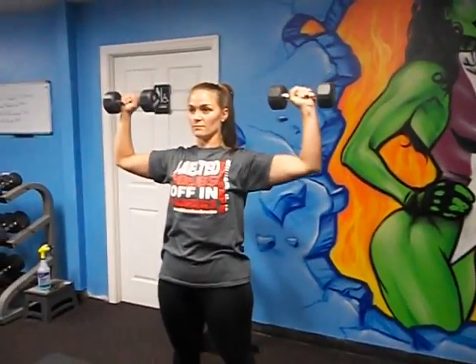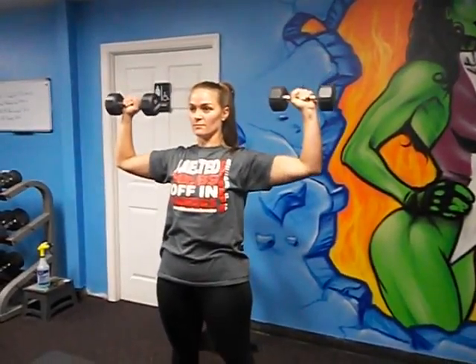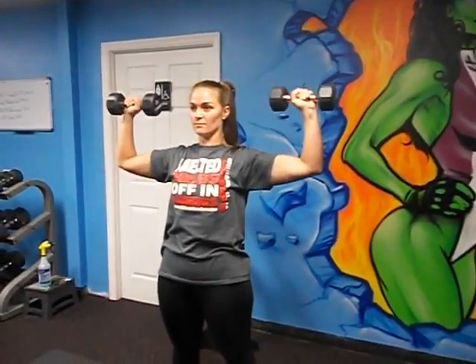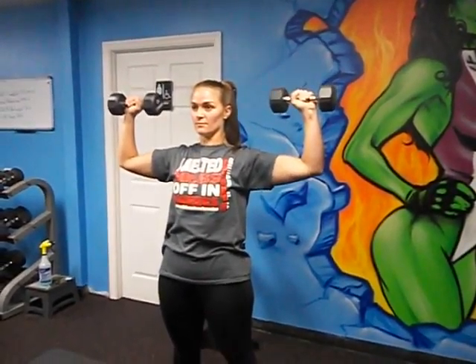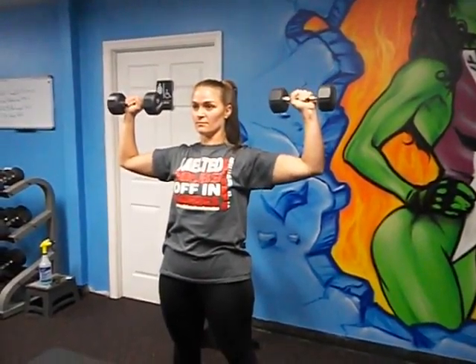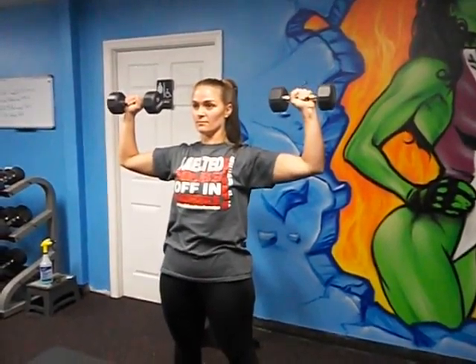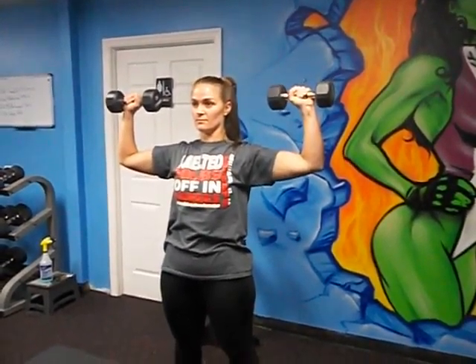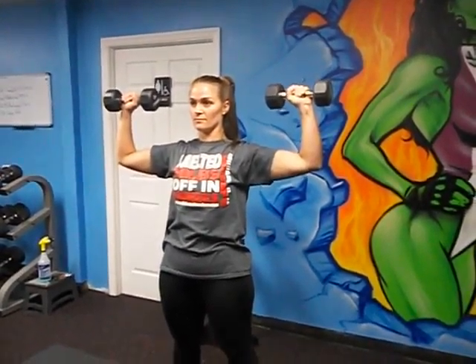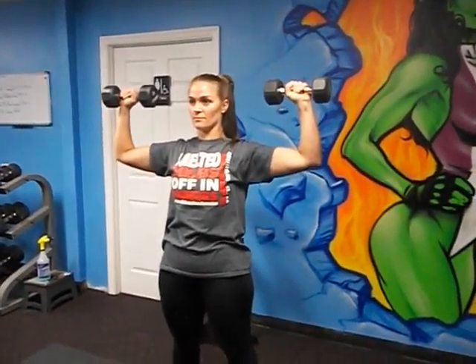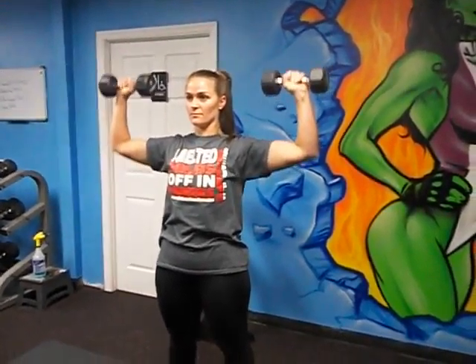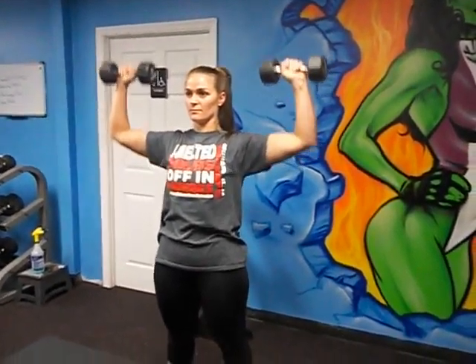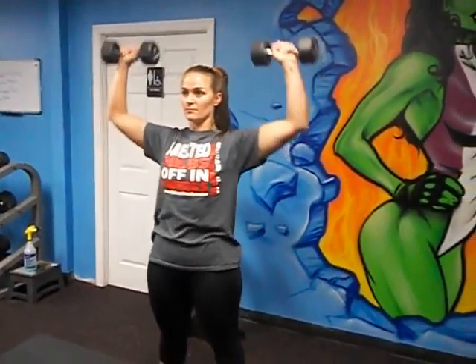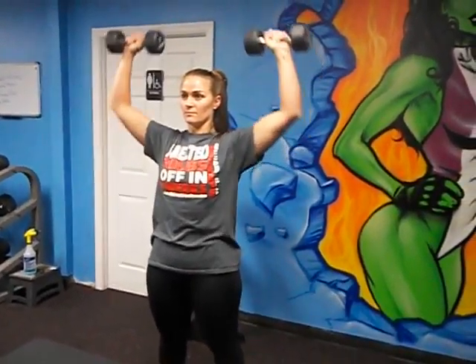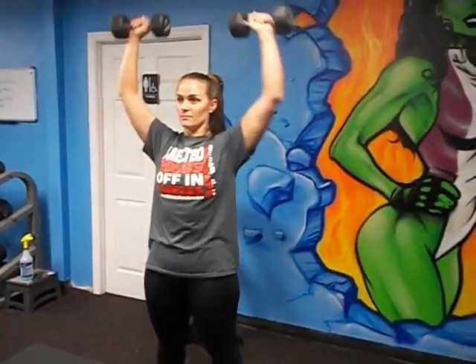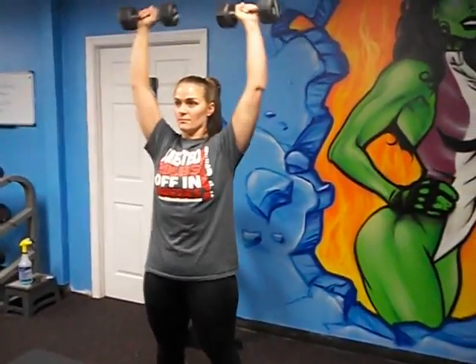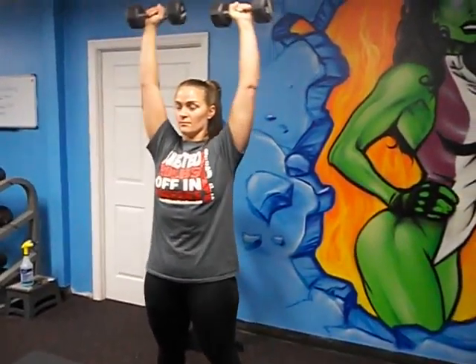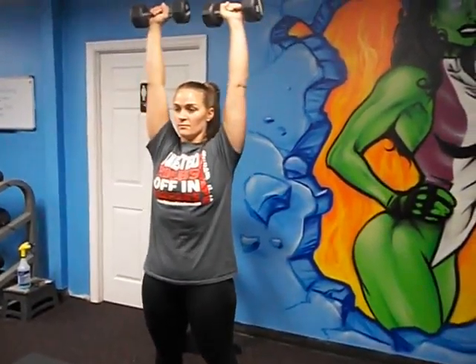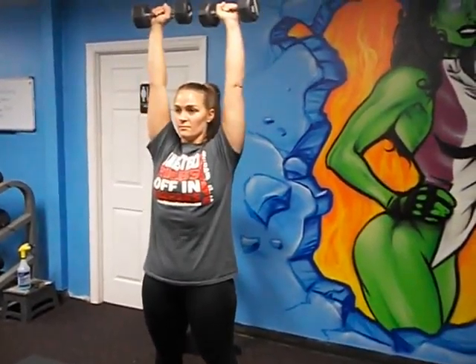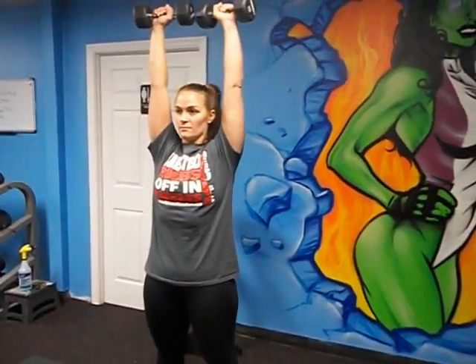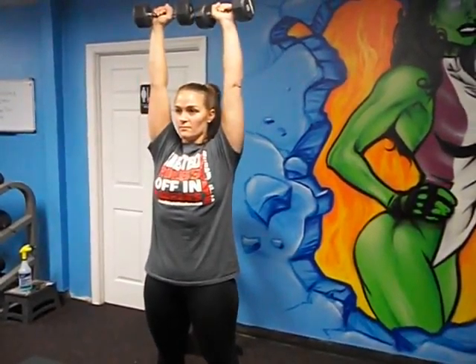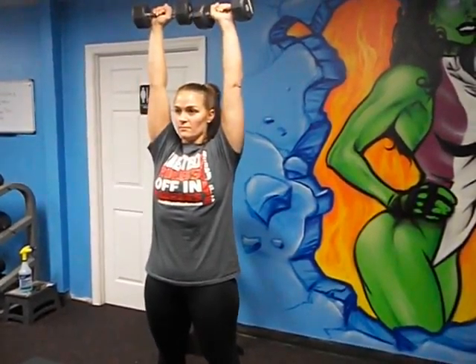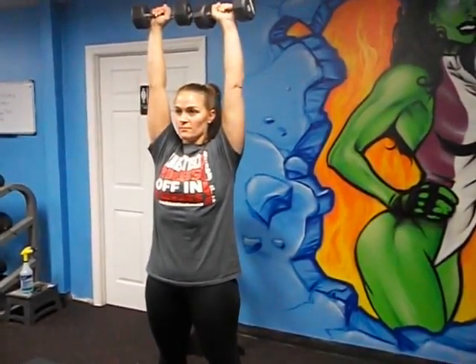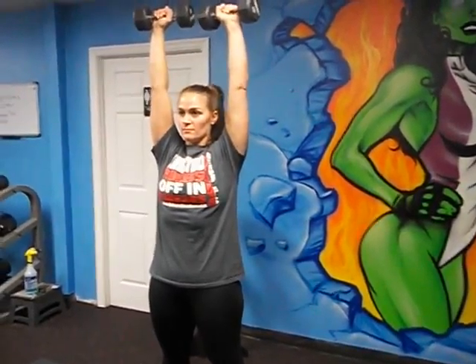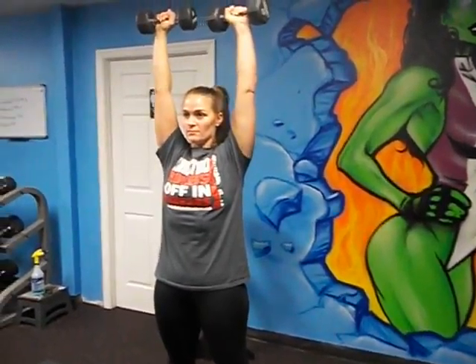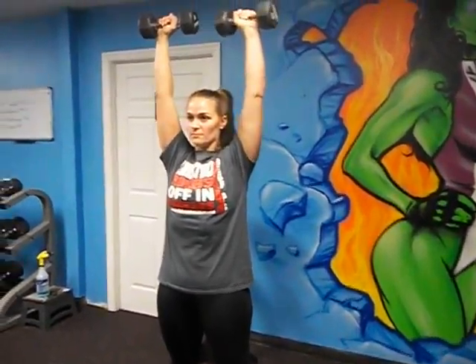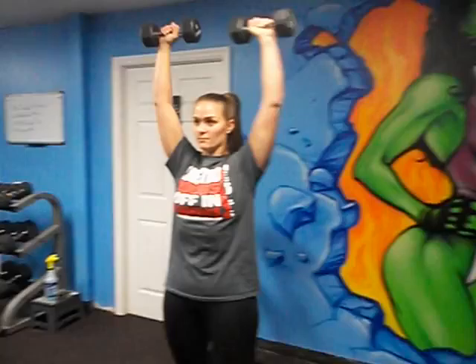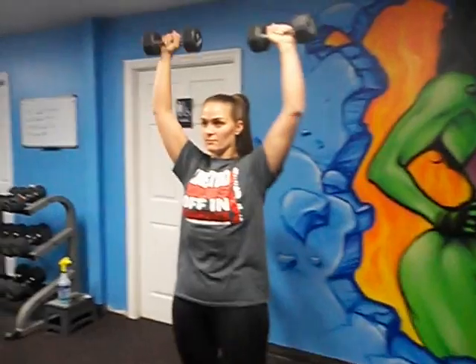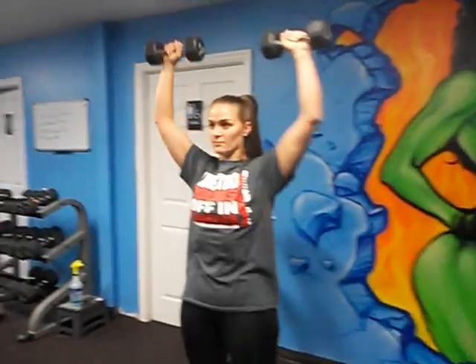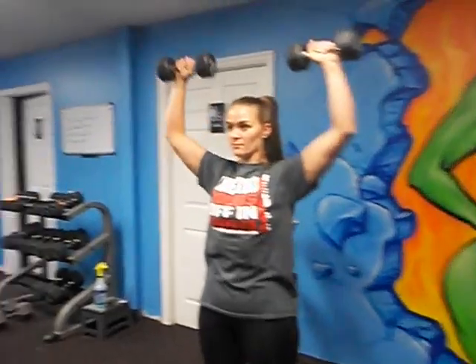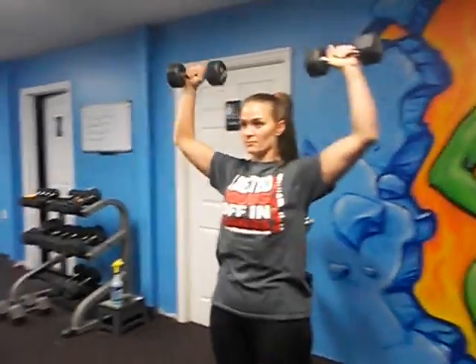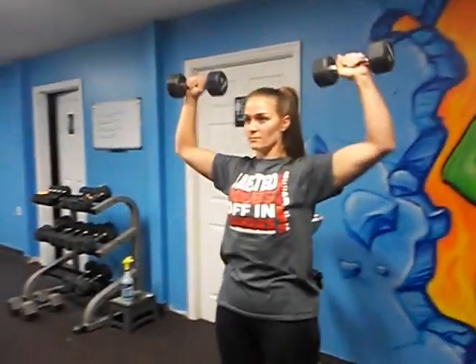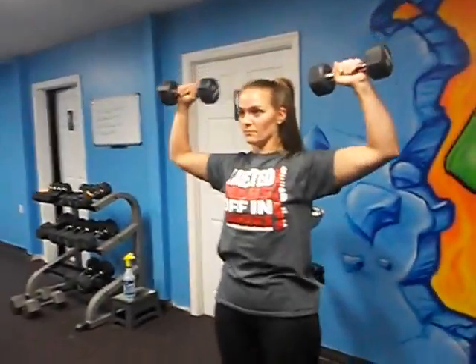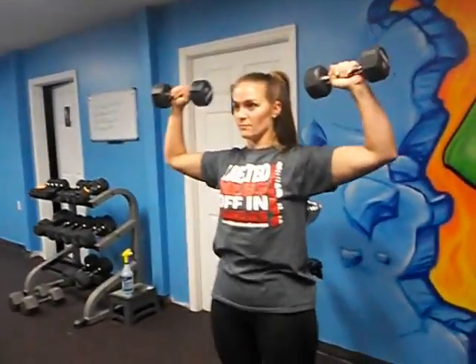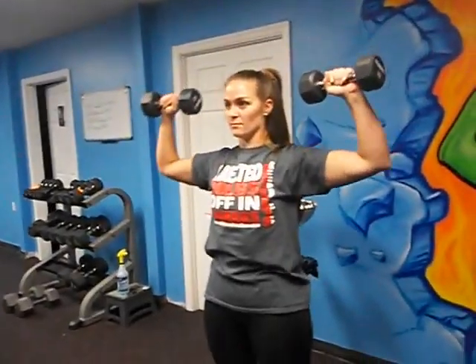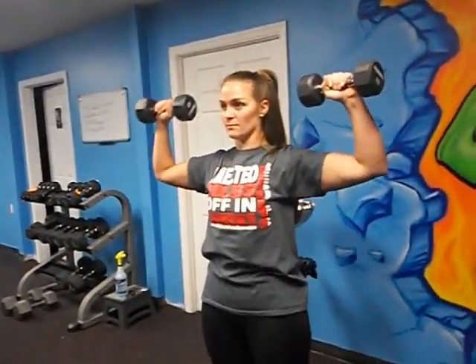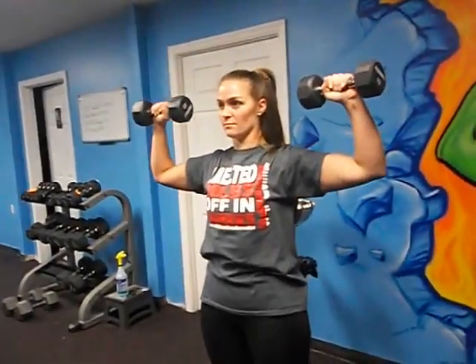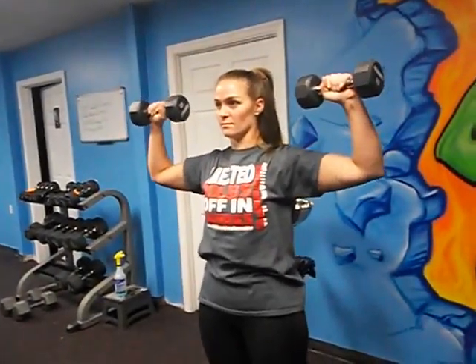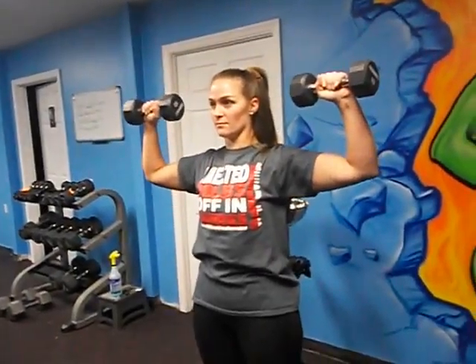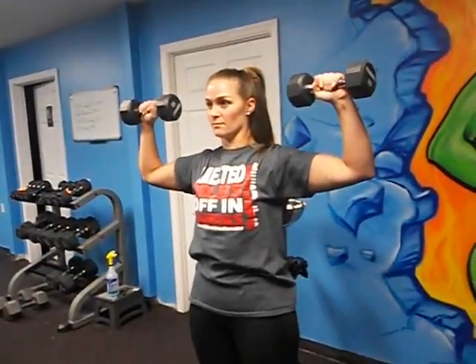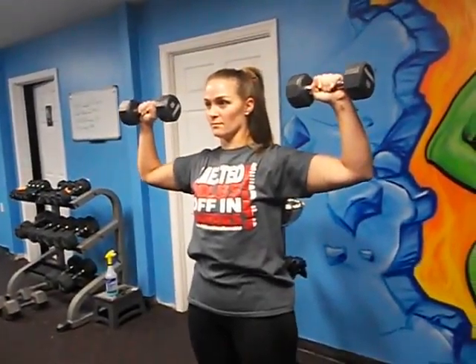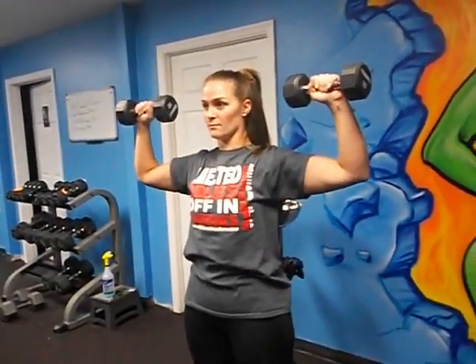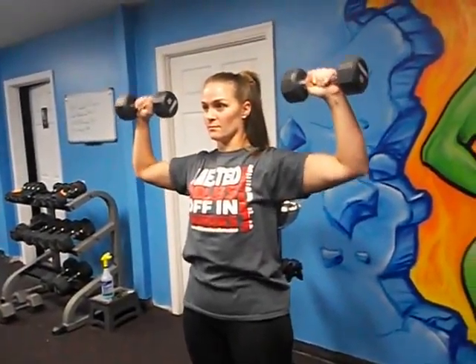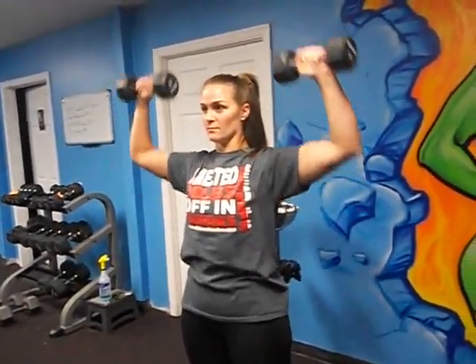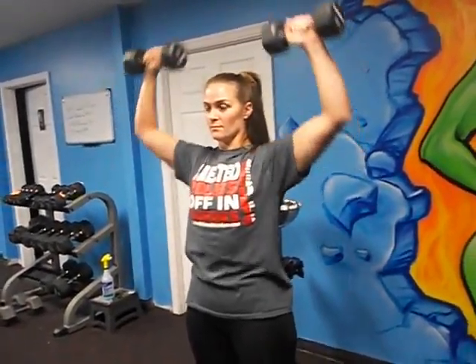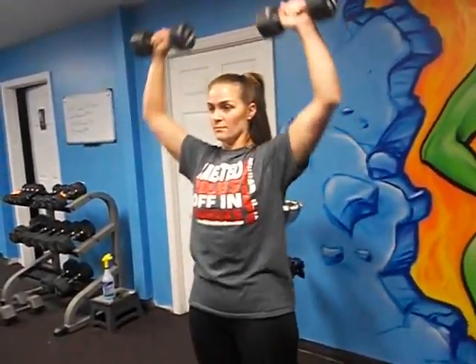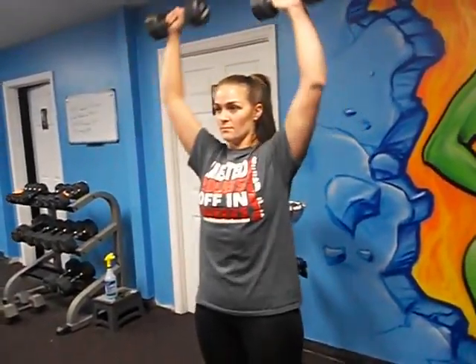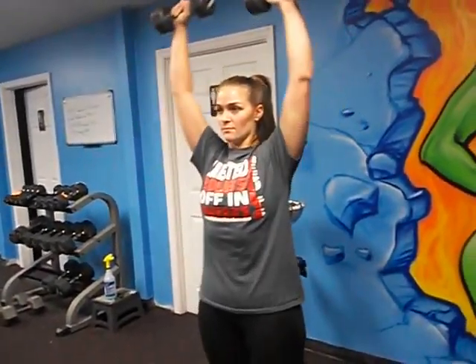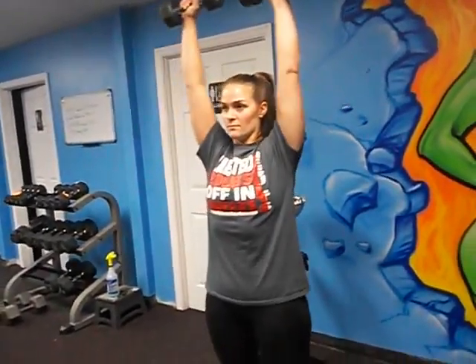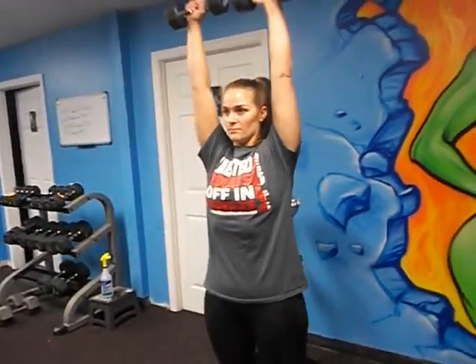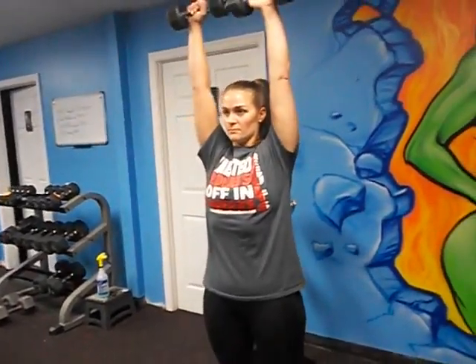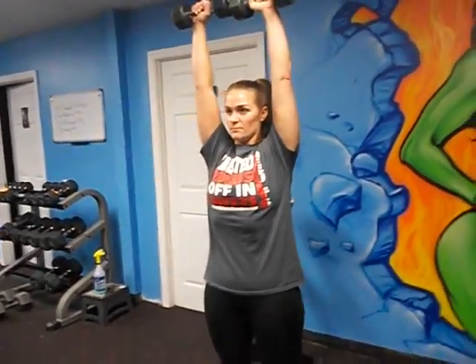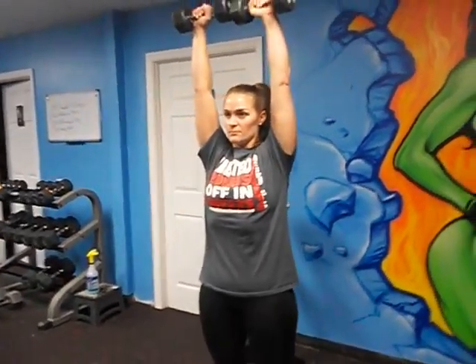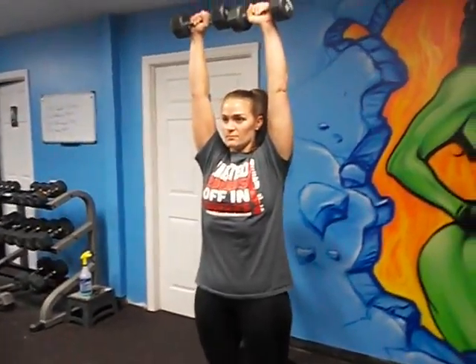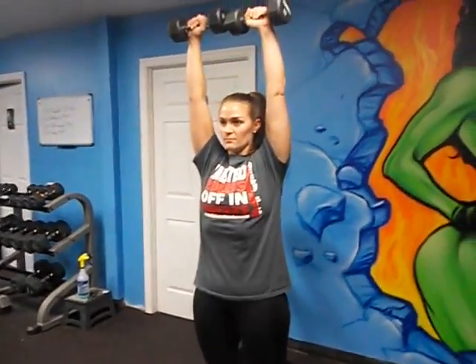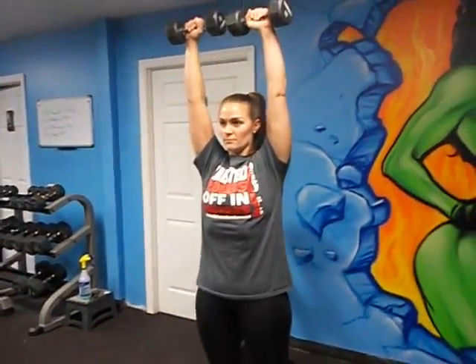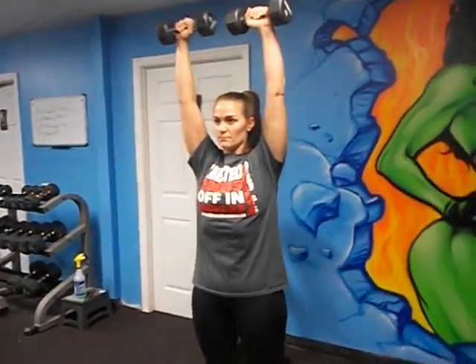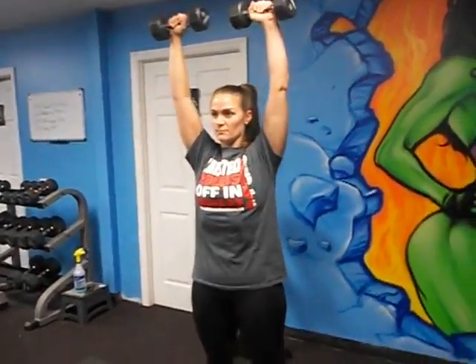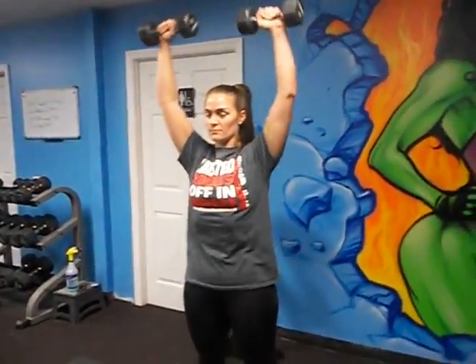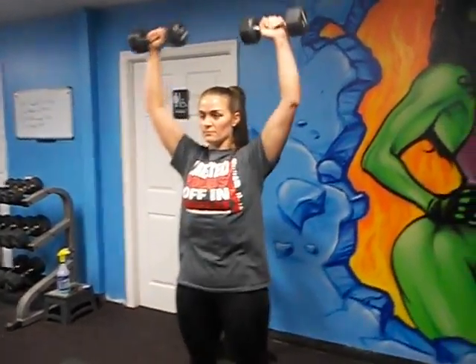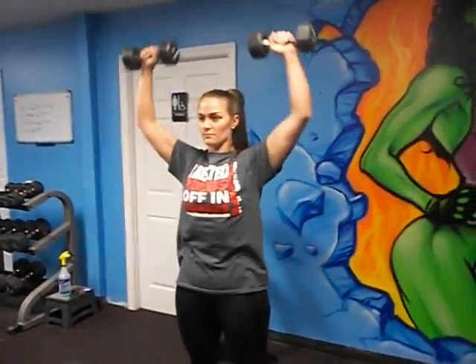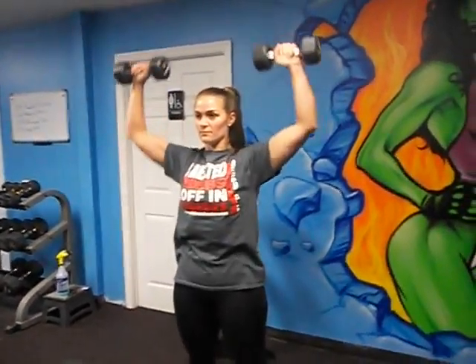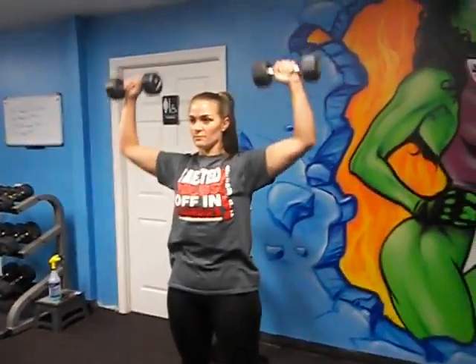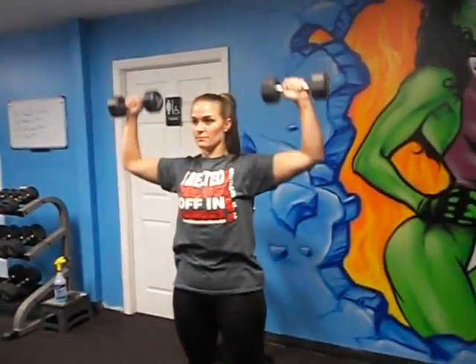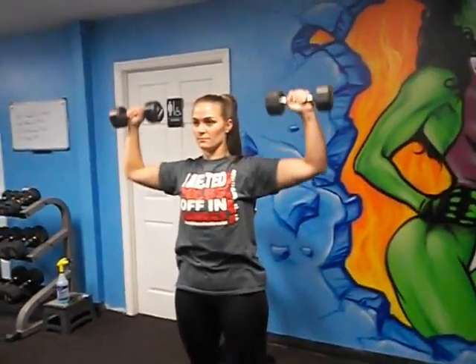You want to keep your elbows out, press straight up, your wrists straight, and you want to press over your head. Keep your chest up and keep your back straight.